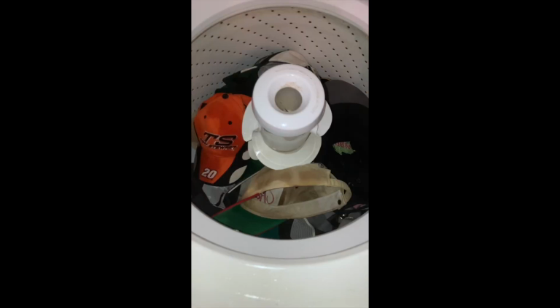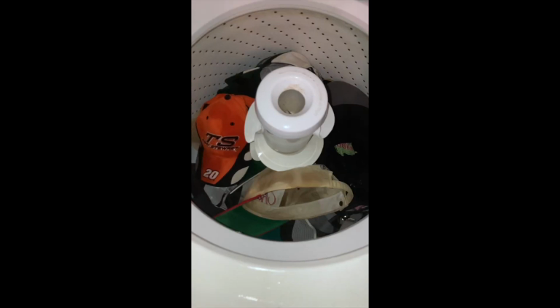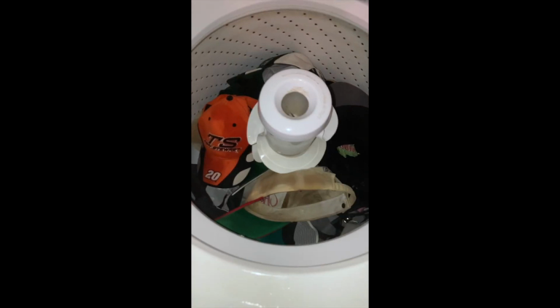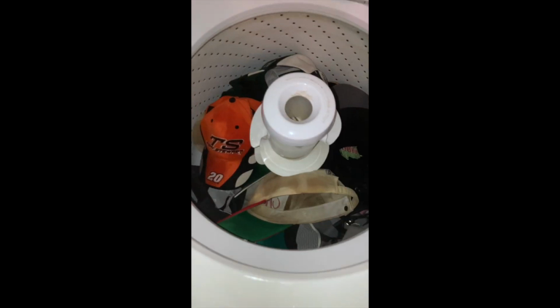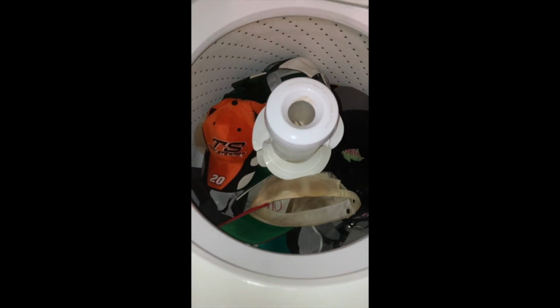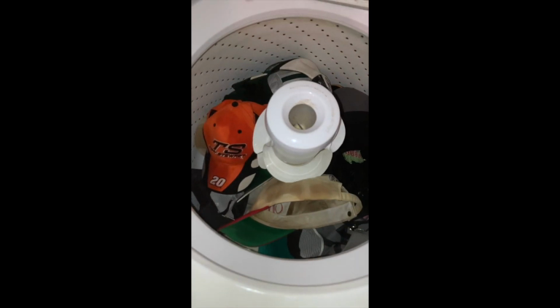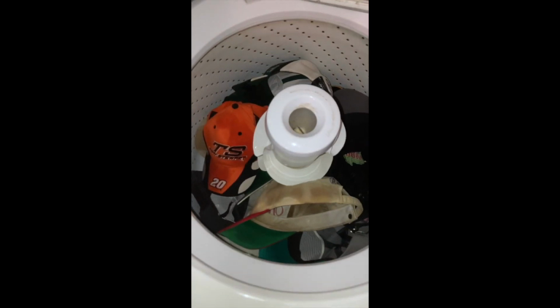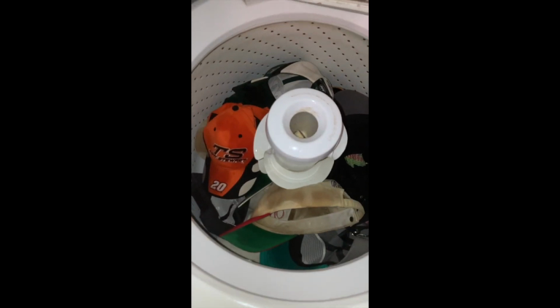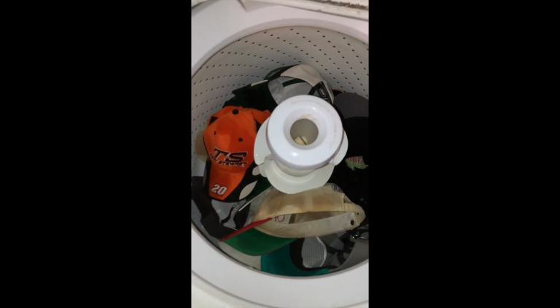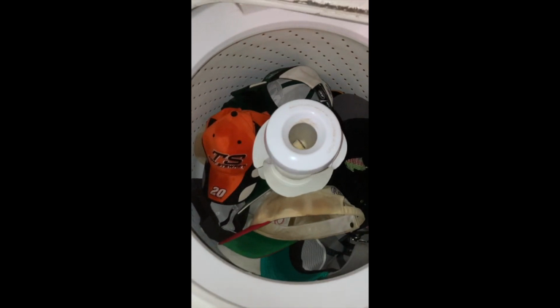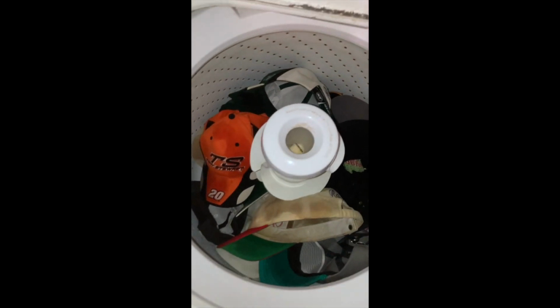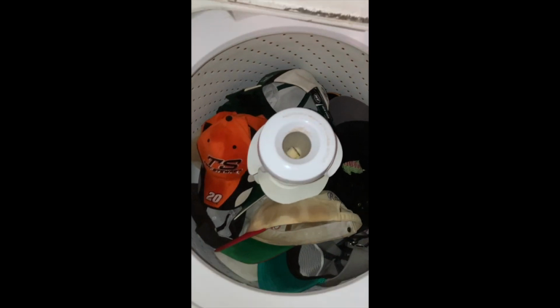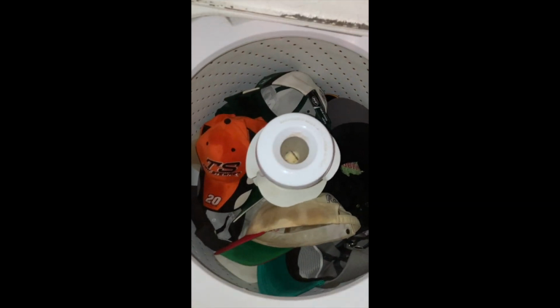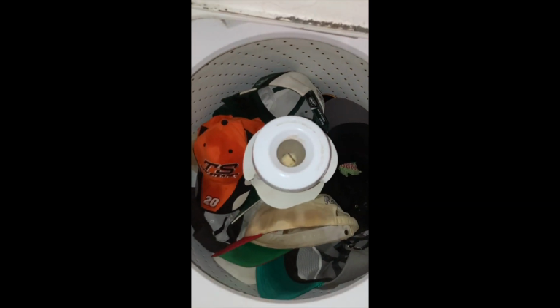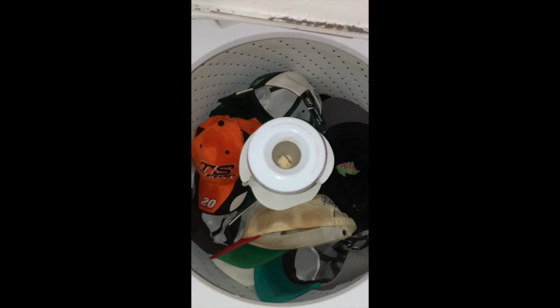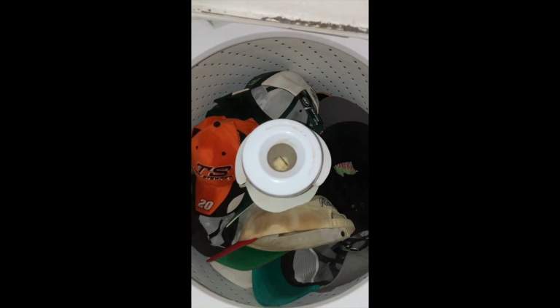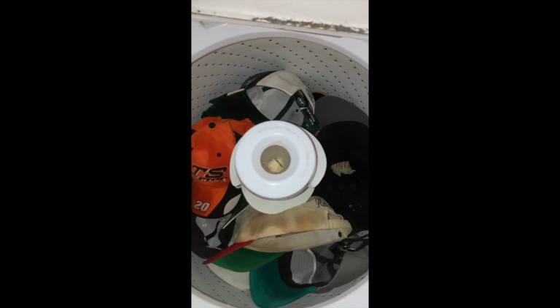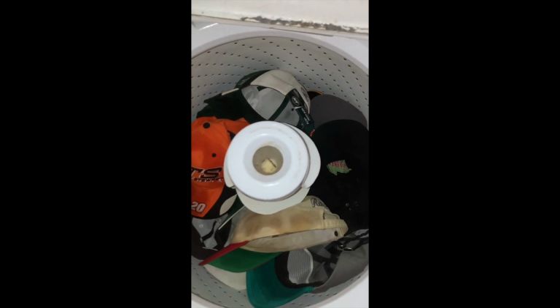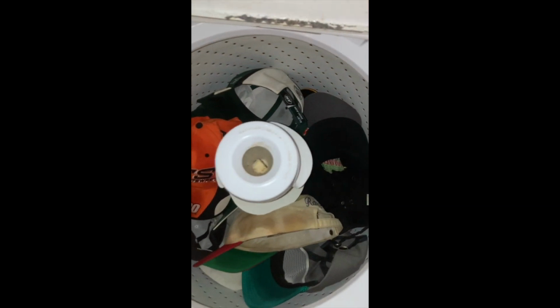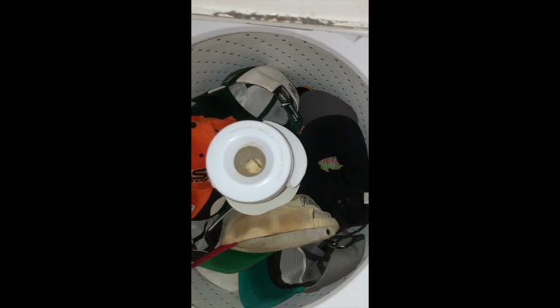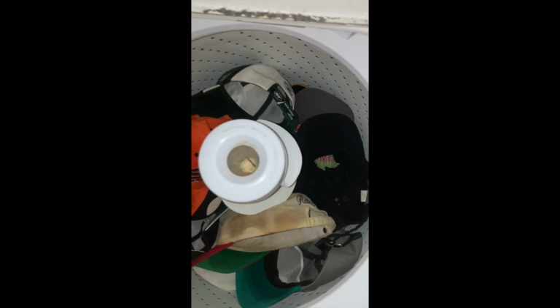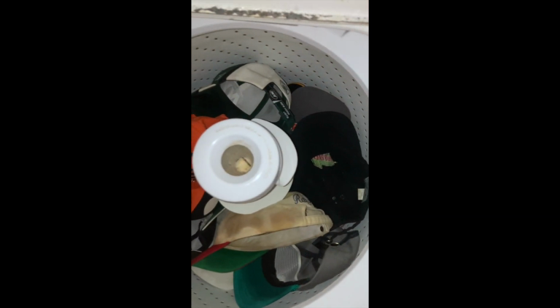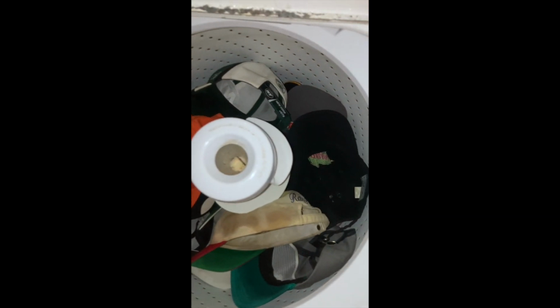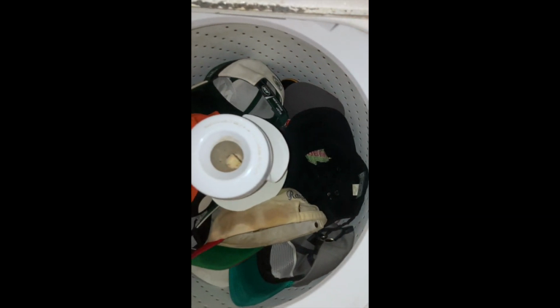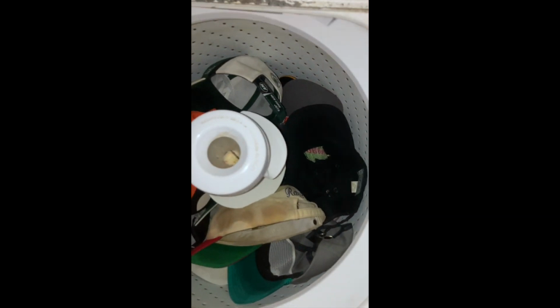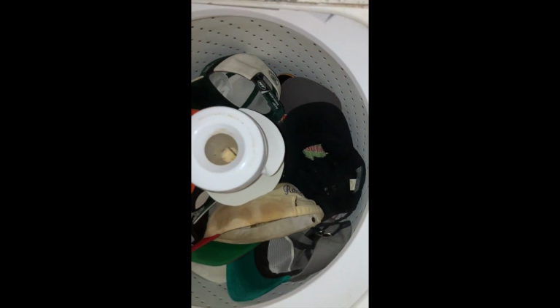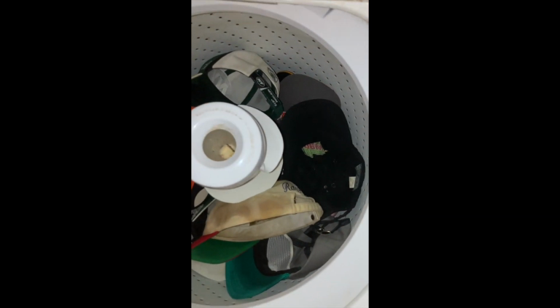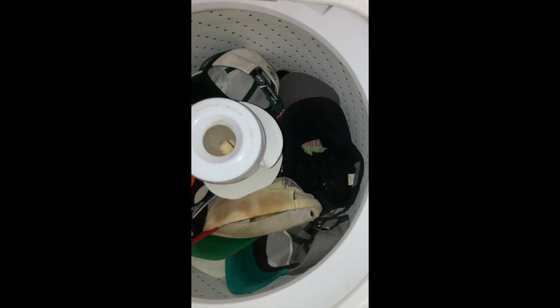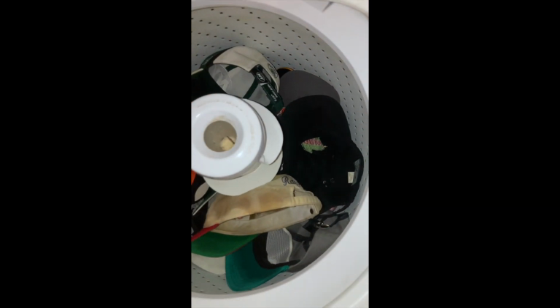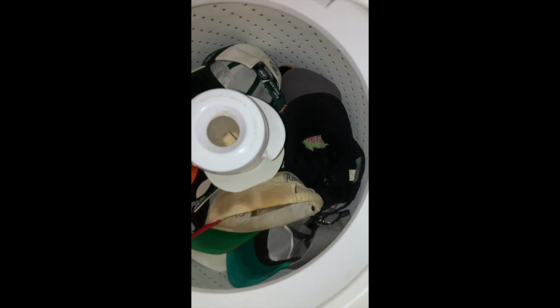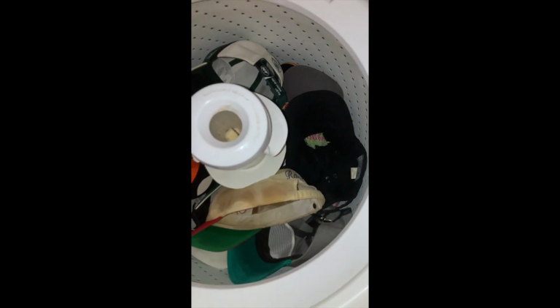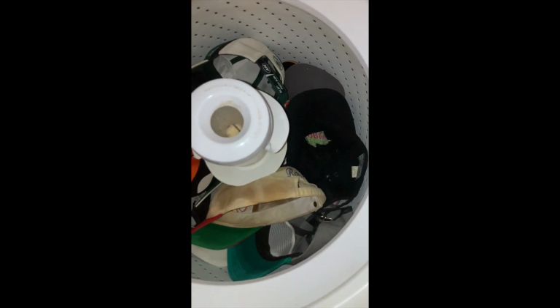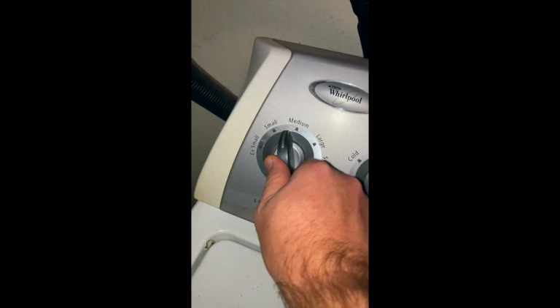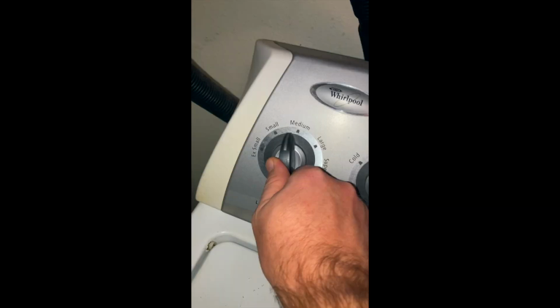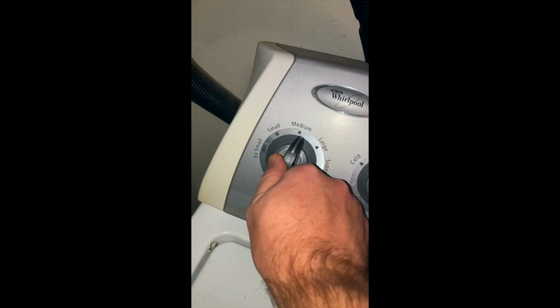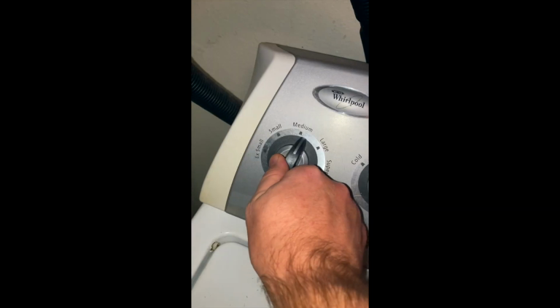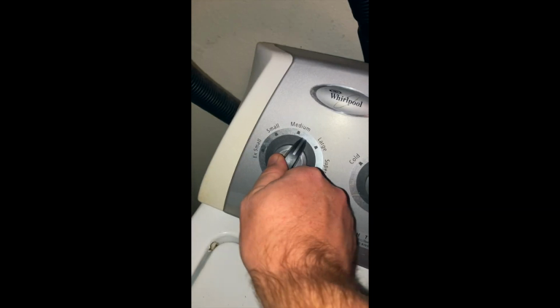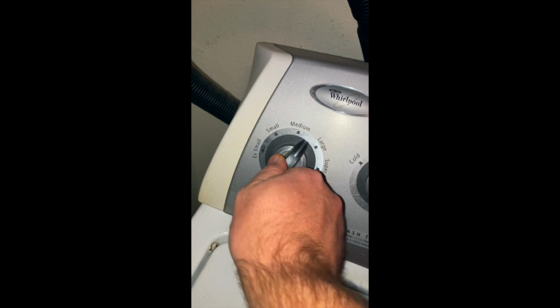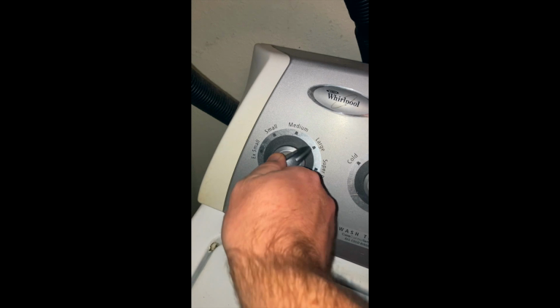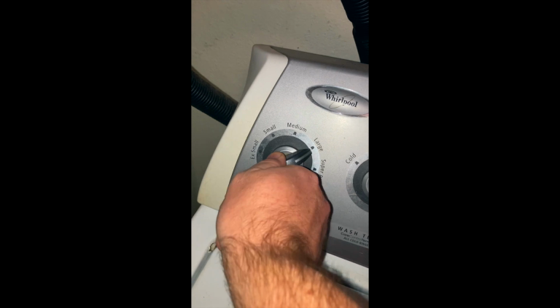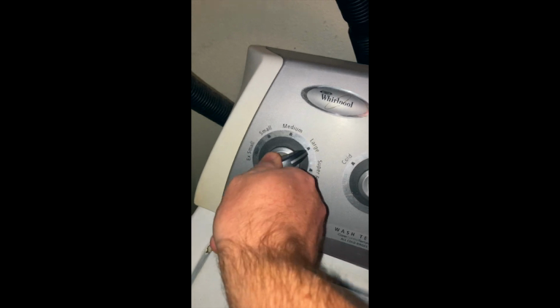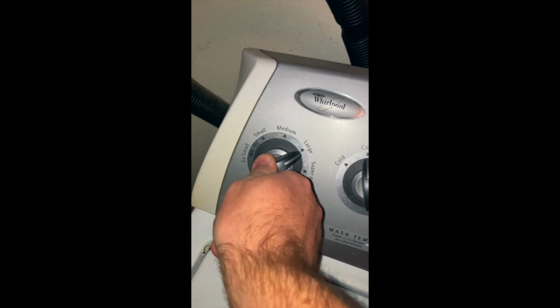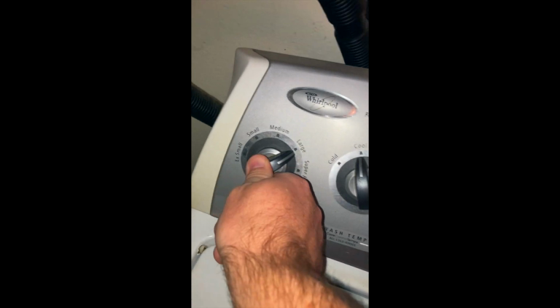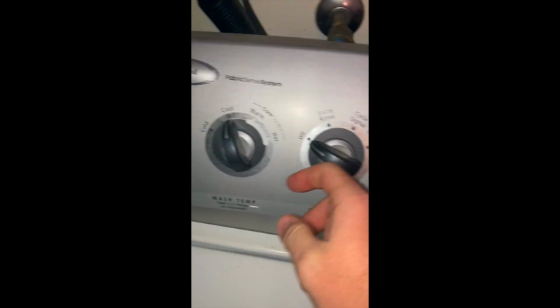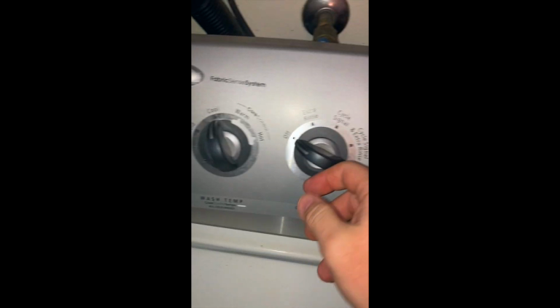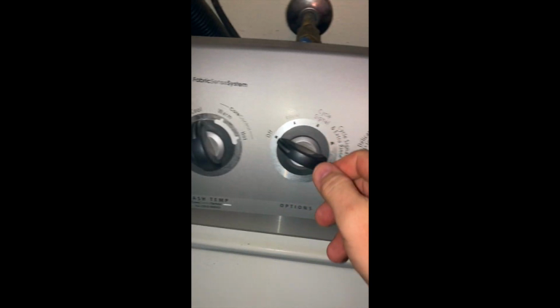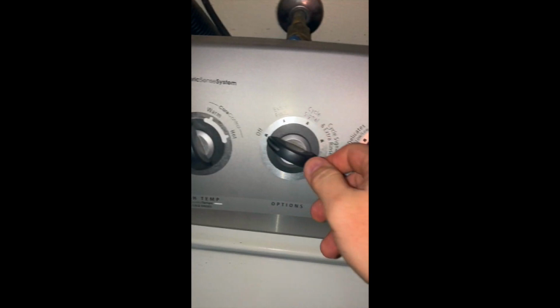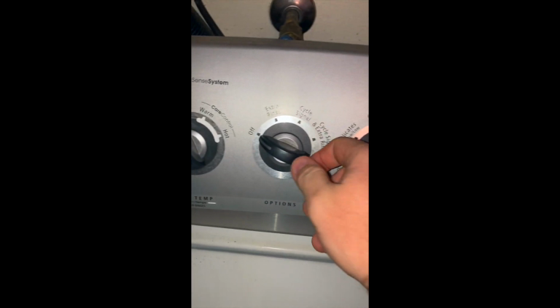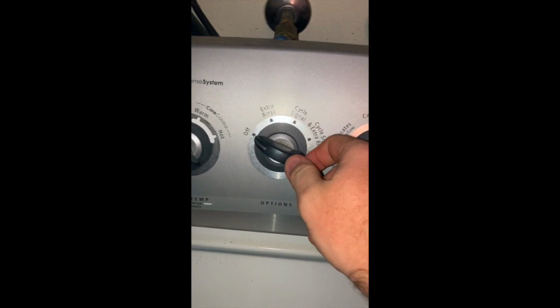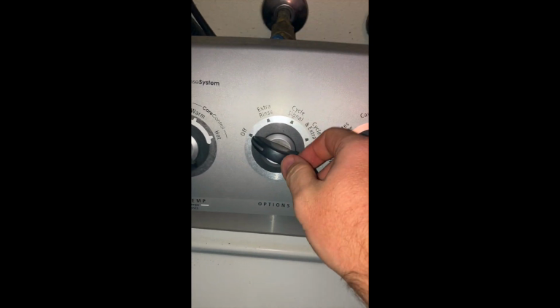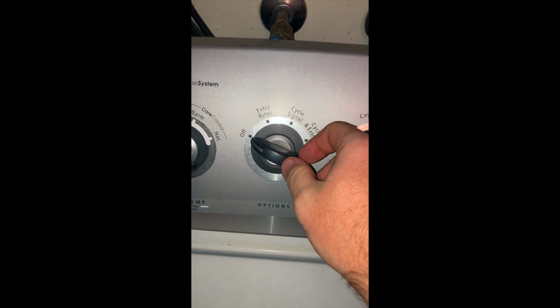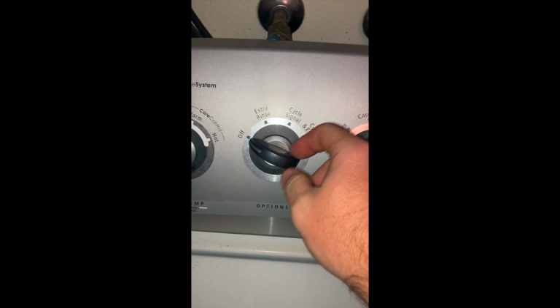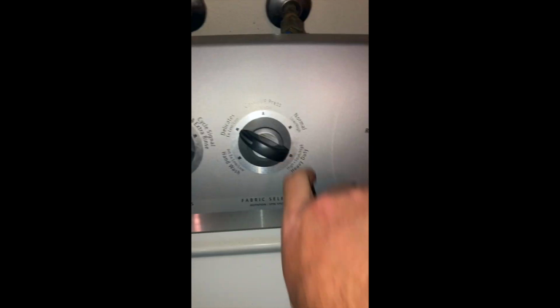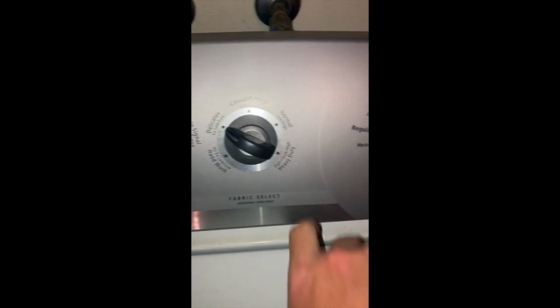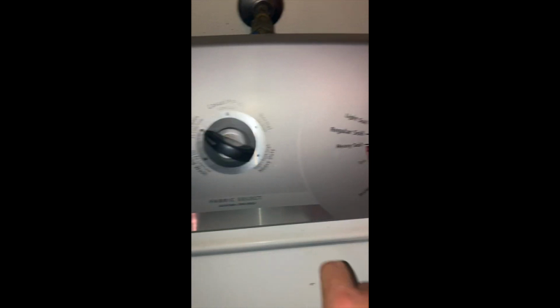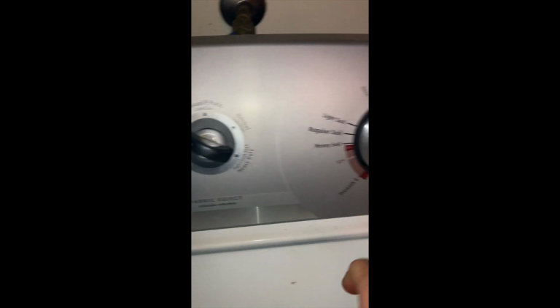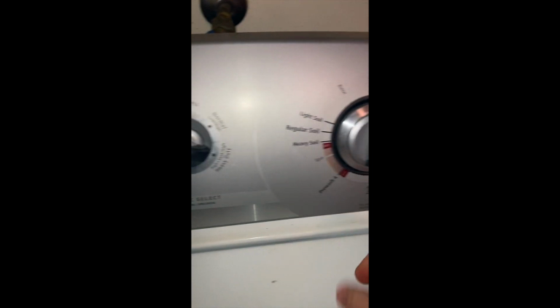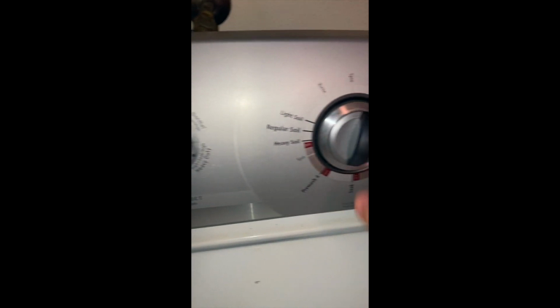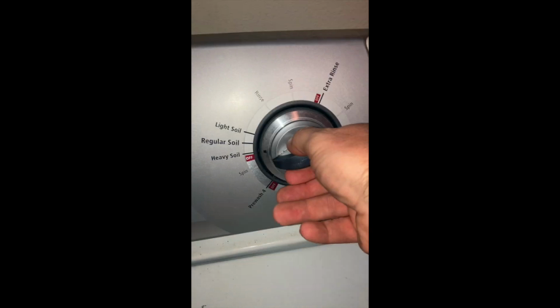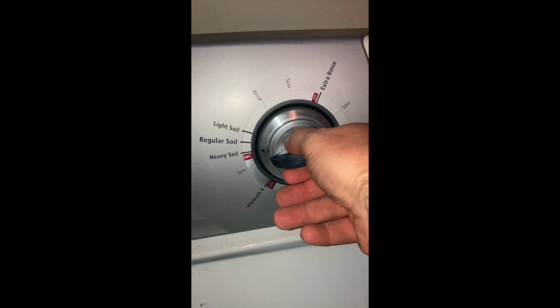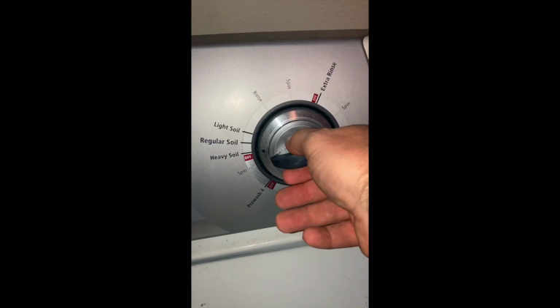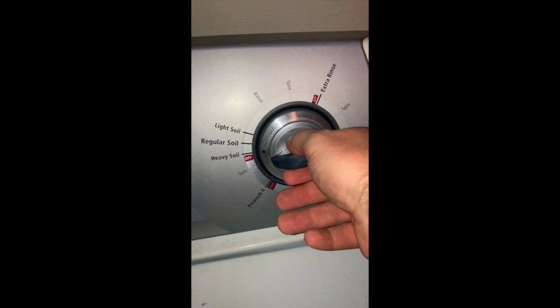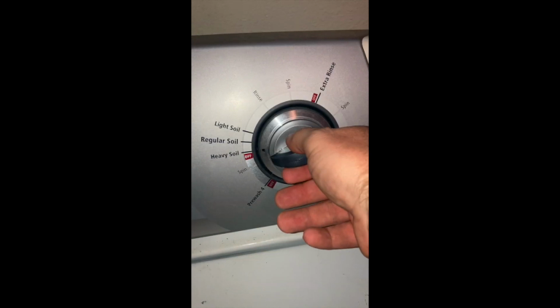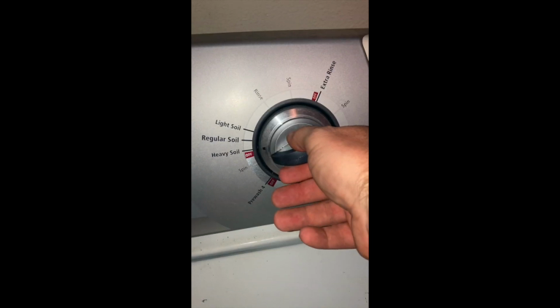We're going to let this sit for about 20 minutes. So now it's down in there with all of its little hat friends. We're going to call this large, keep it at cool, delicate, heavy soil.